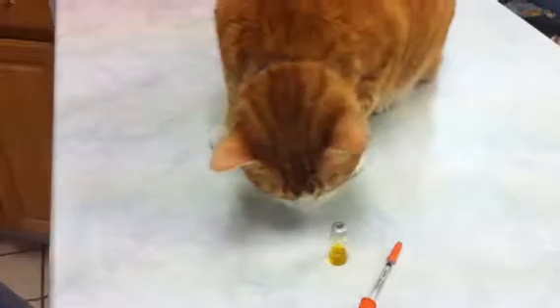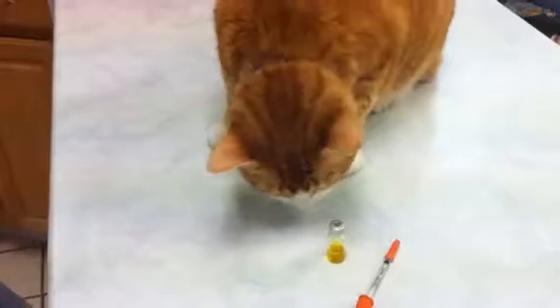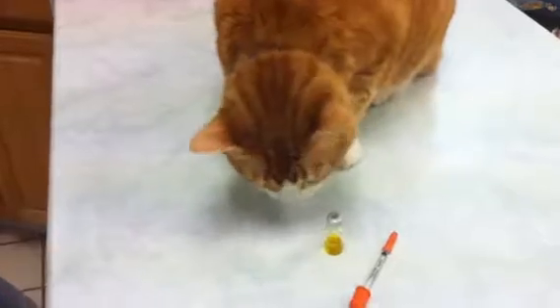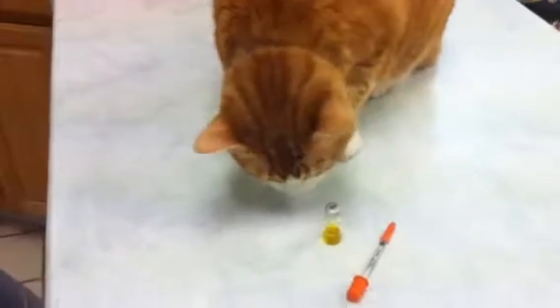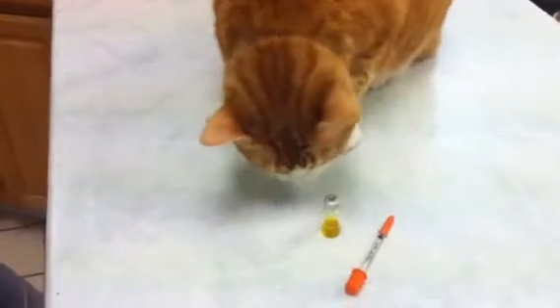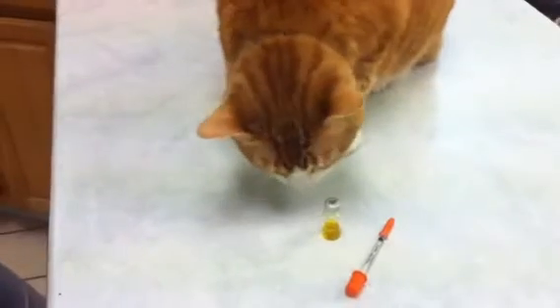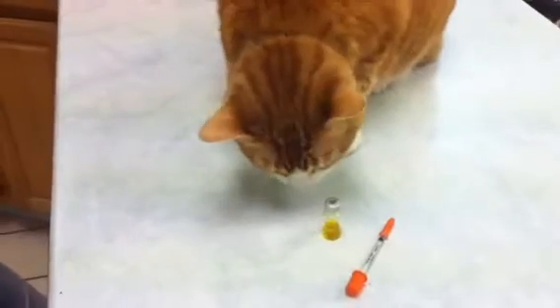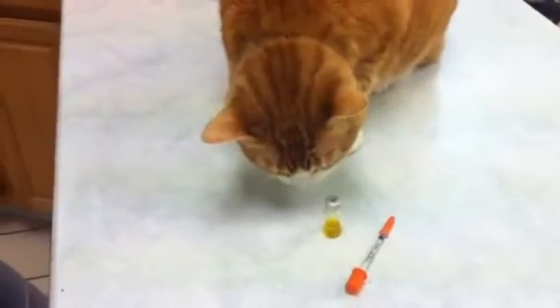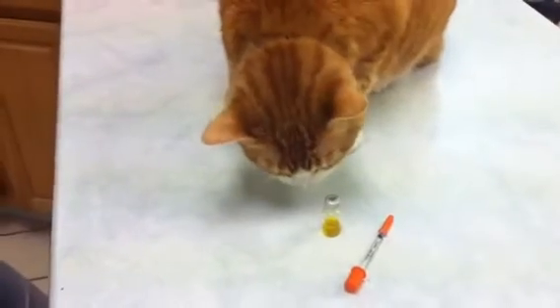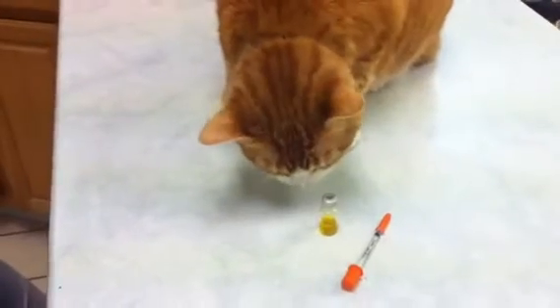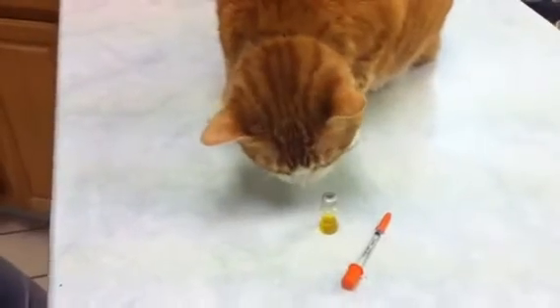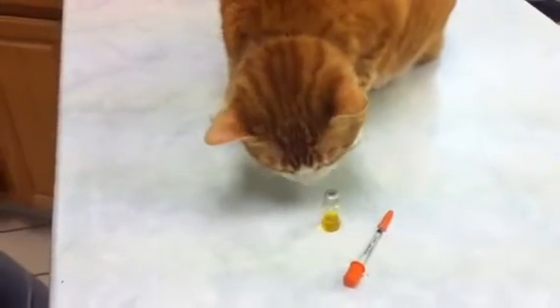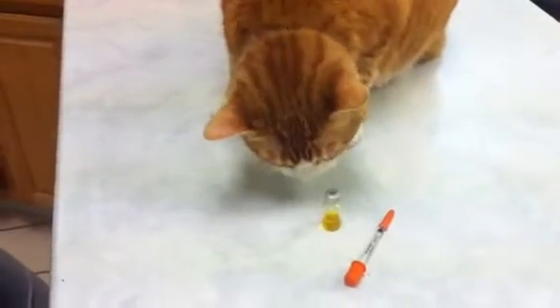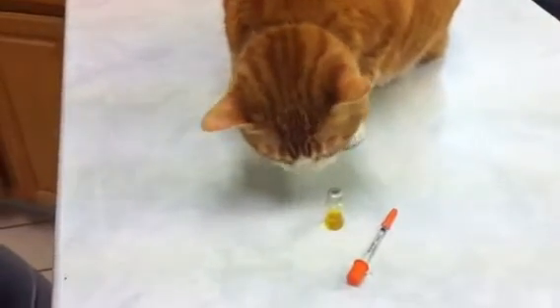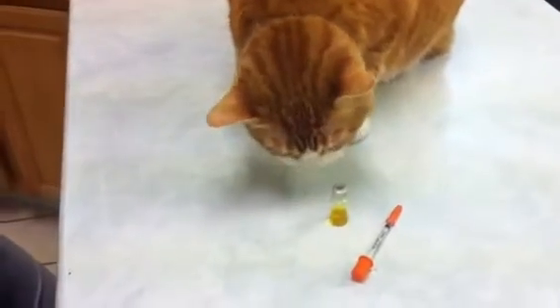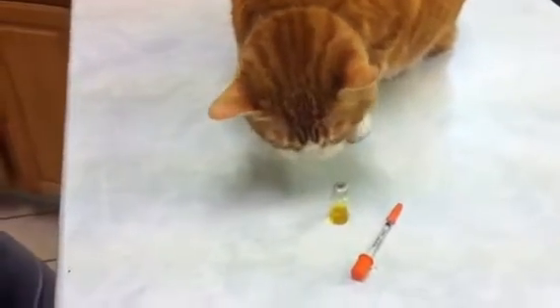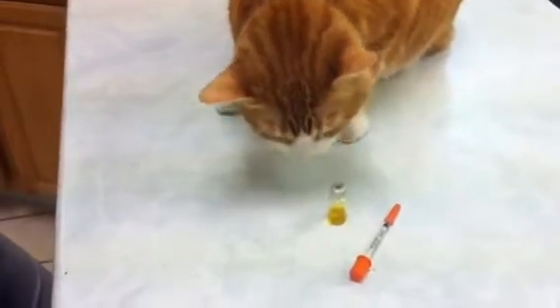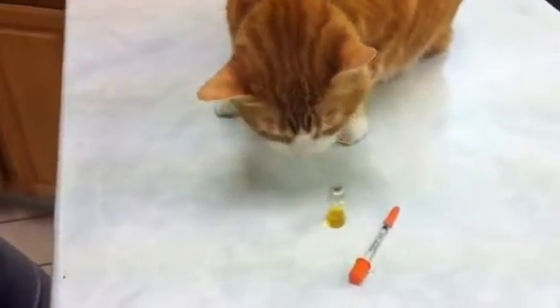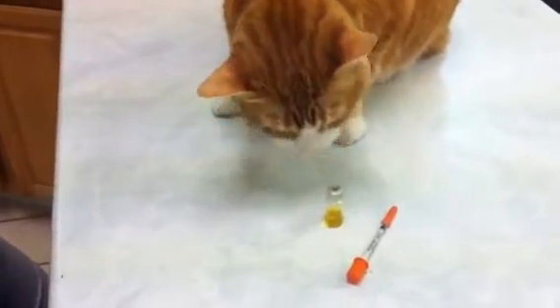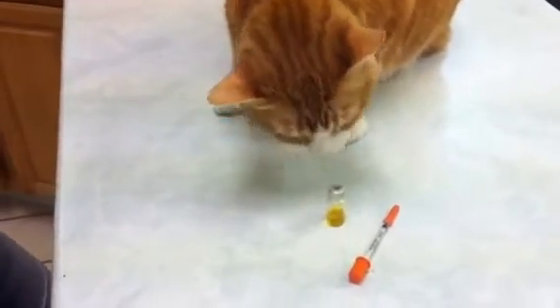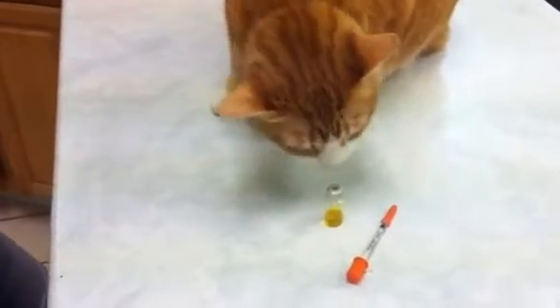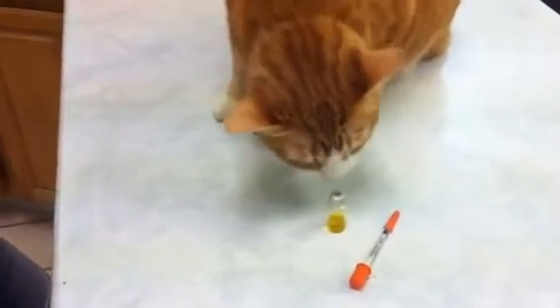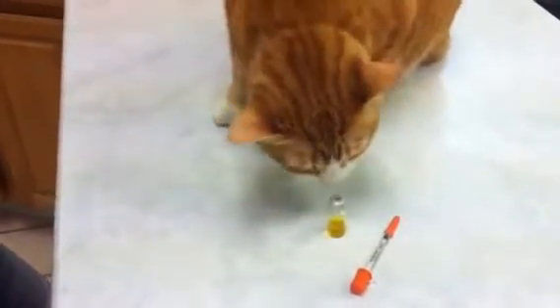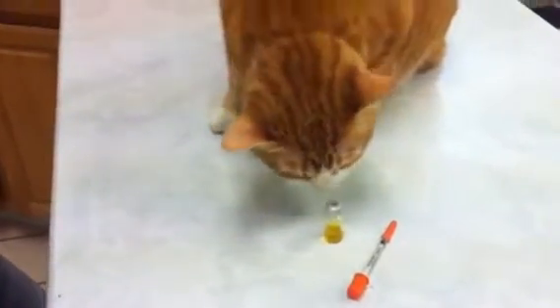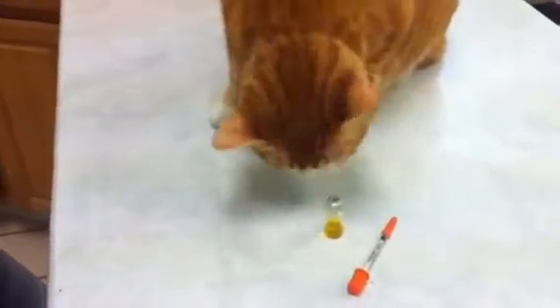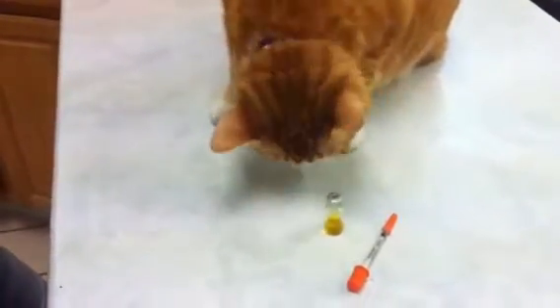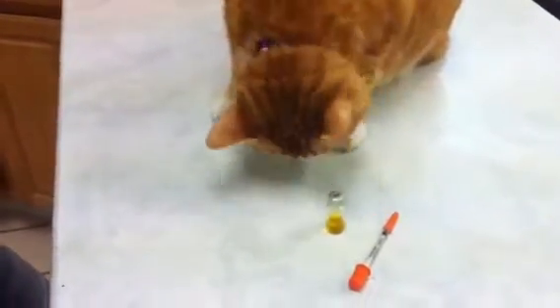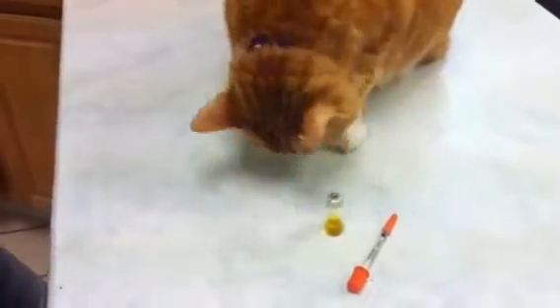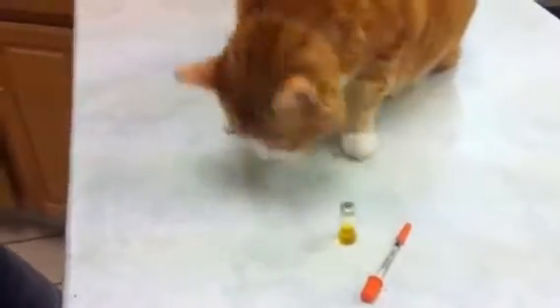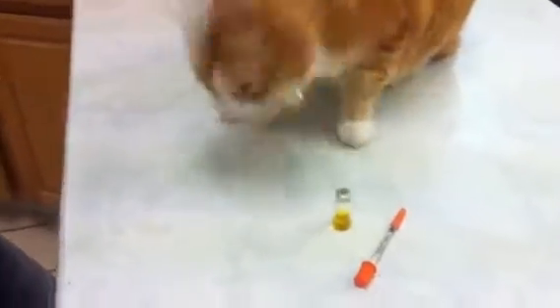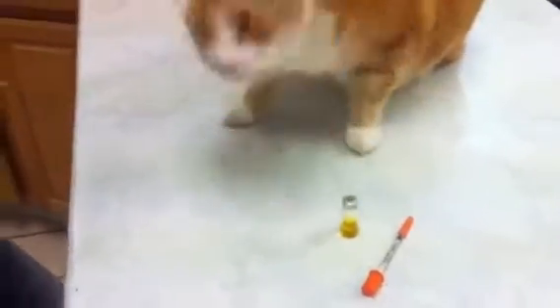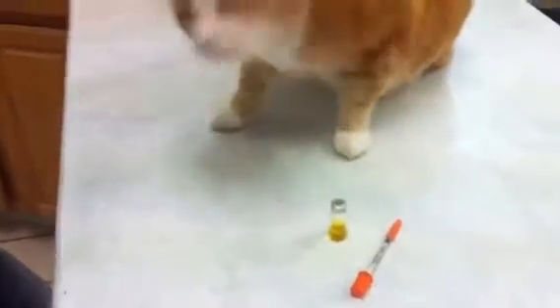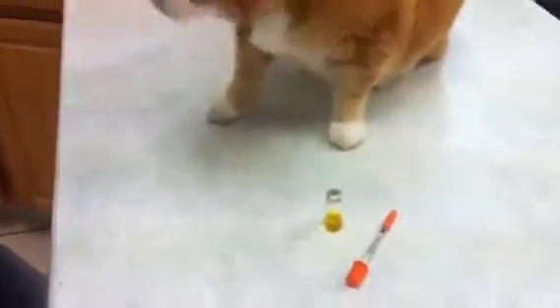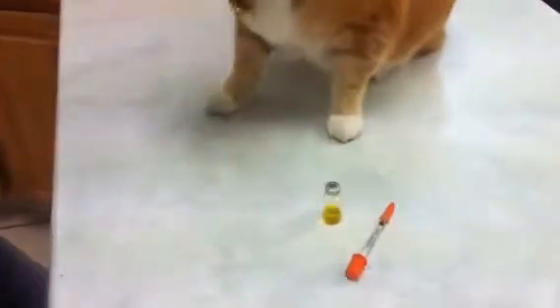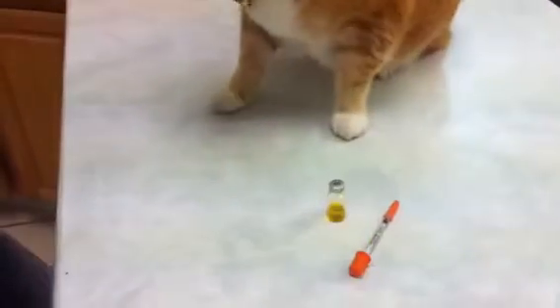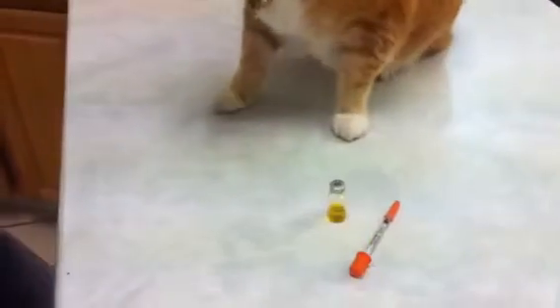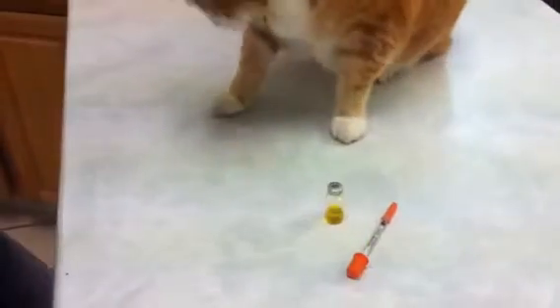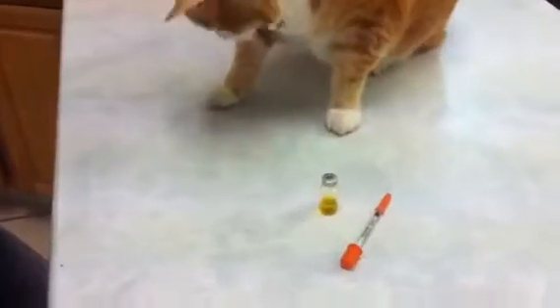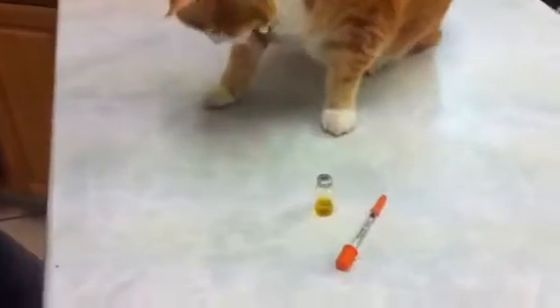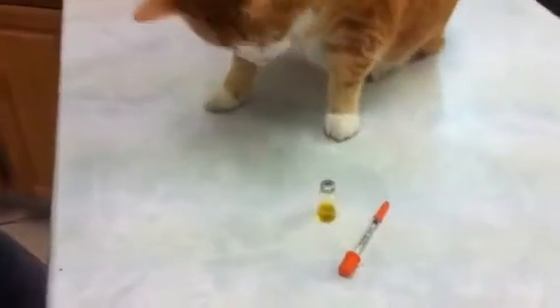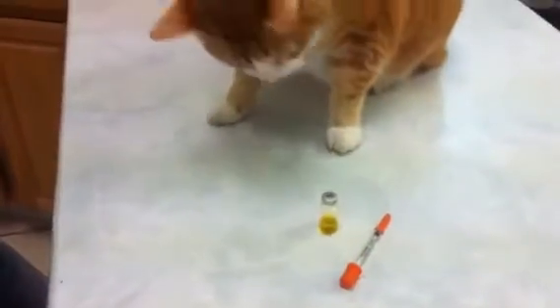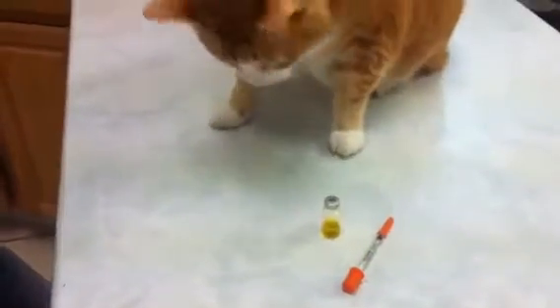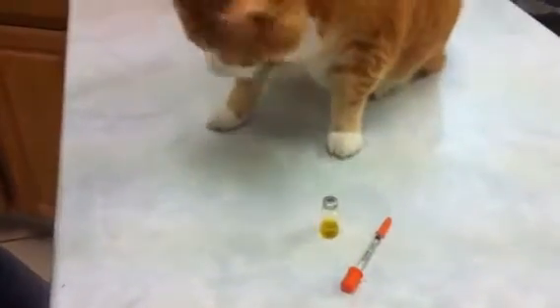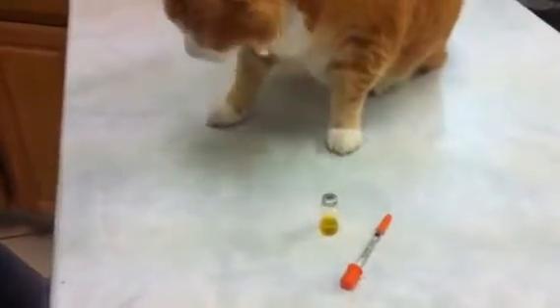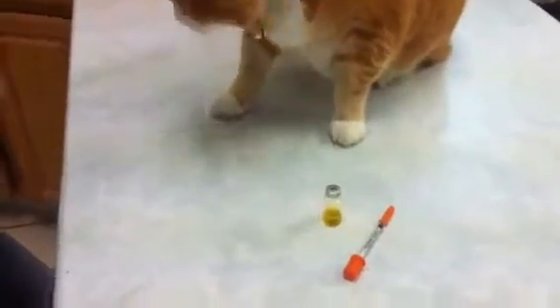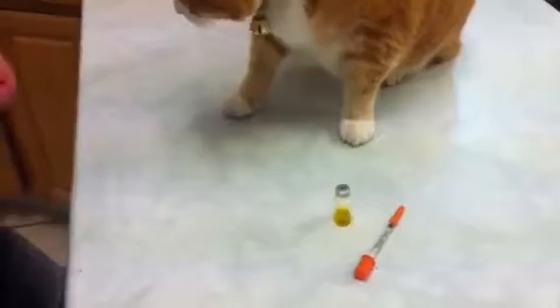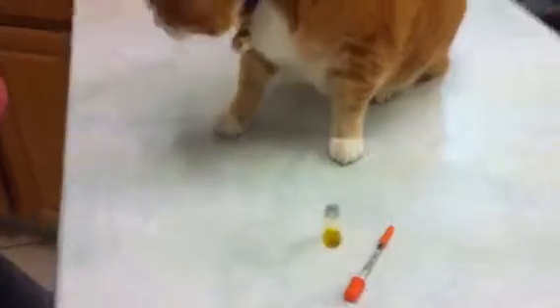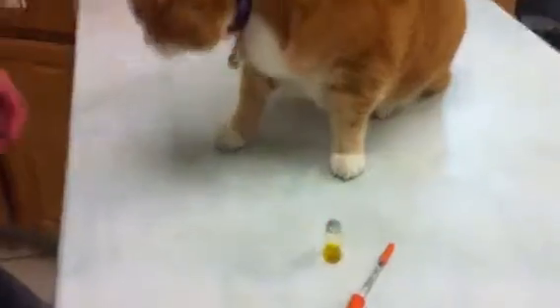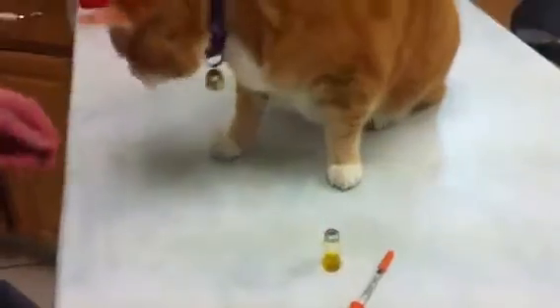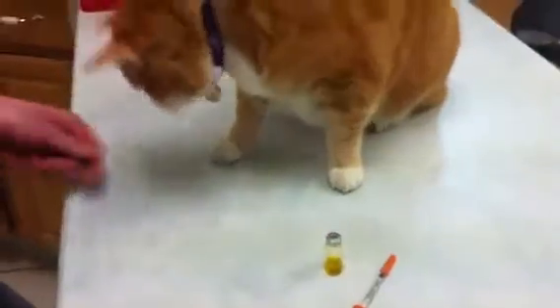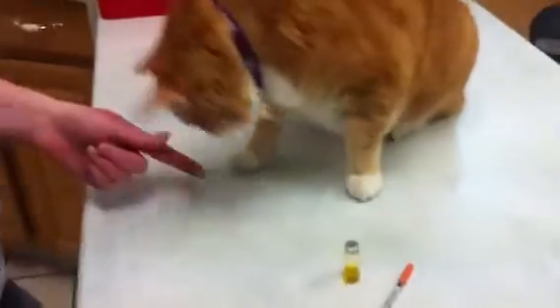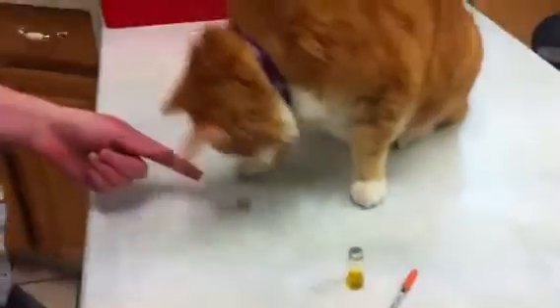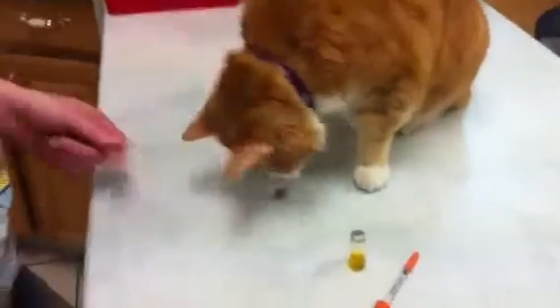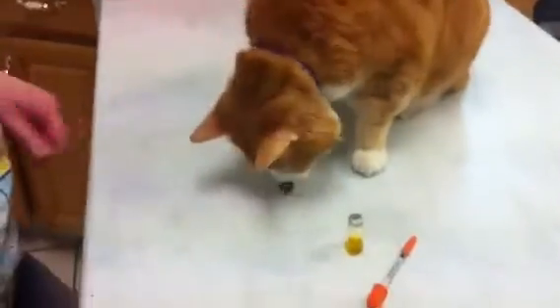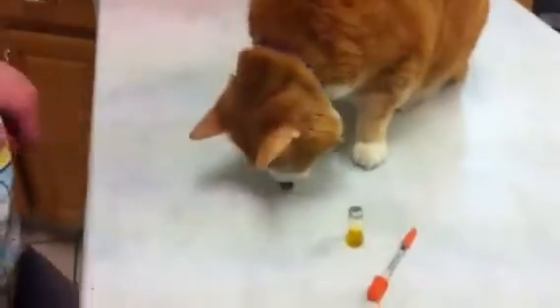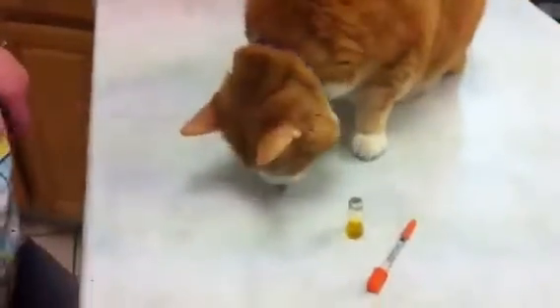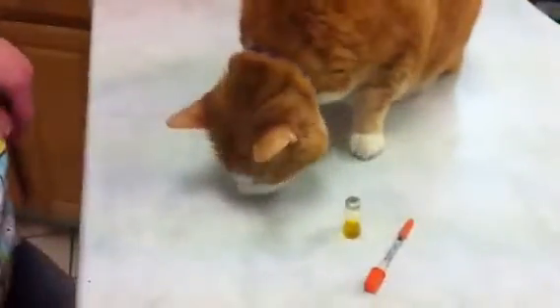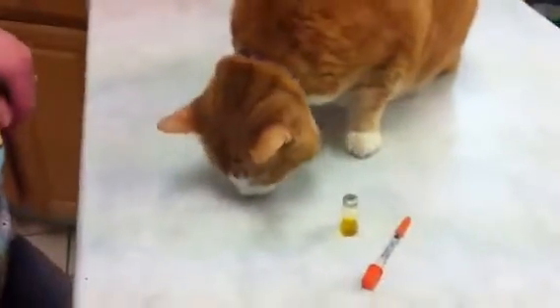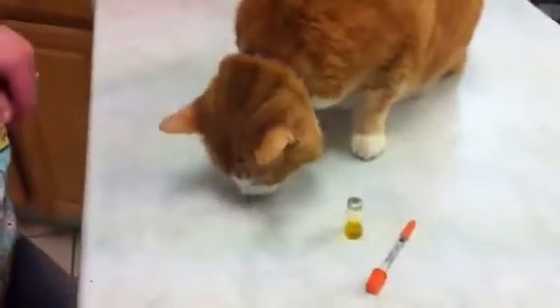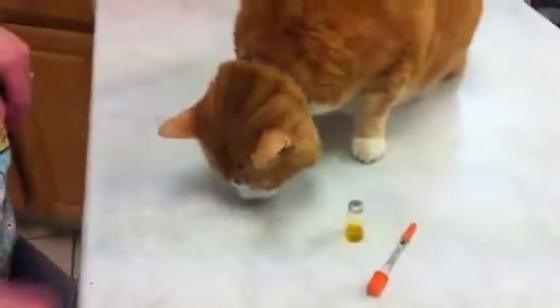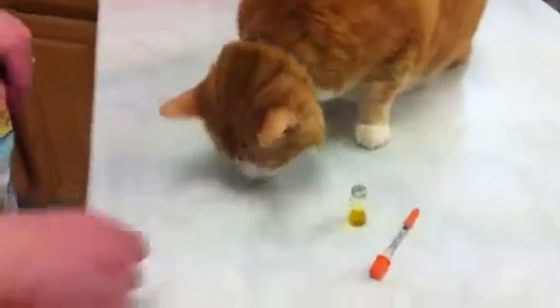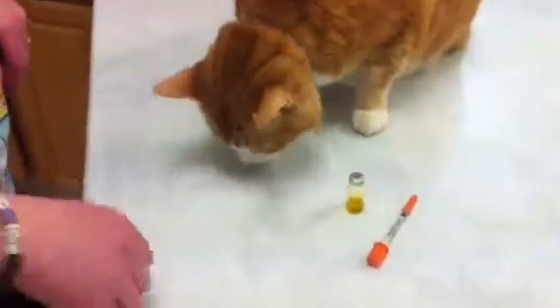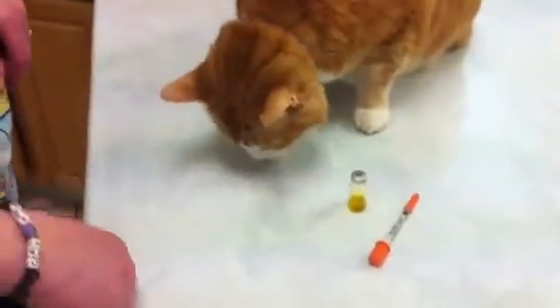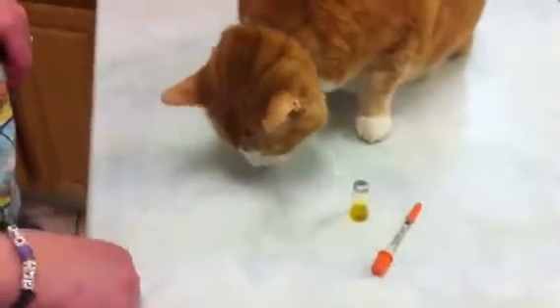This is the cat doctor, and today we're going to be showing you how to draw up insulin and administer insulin to your diabetic cat.